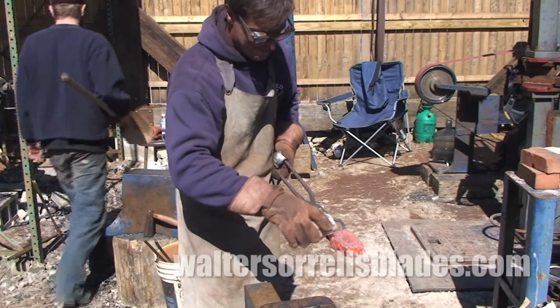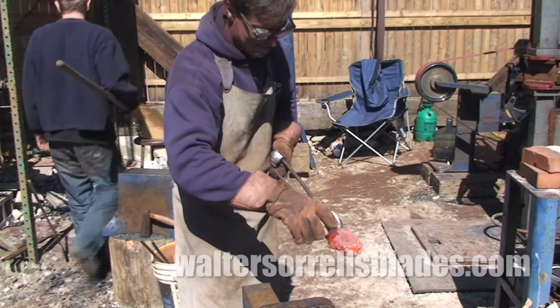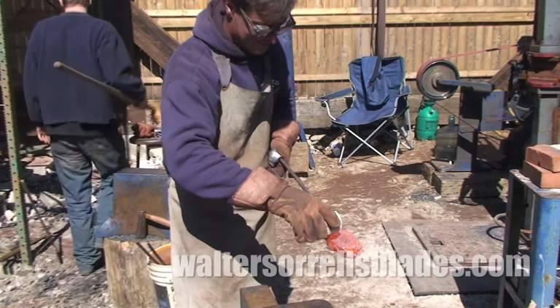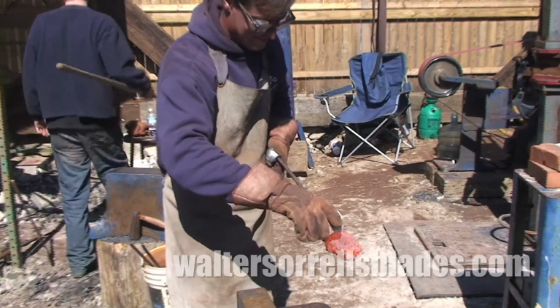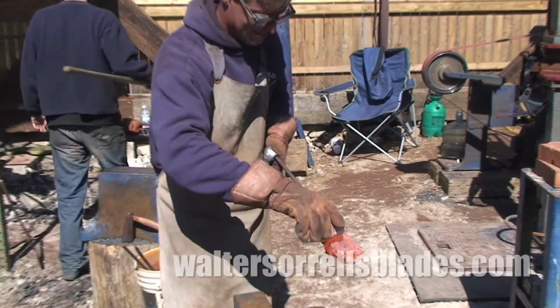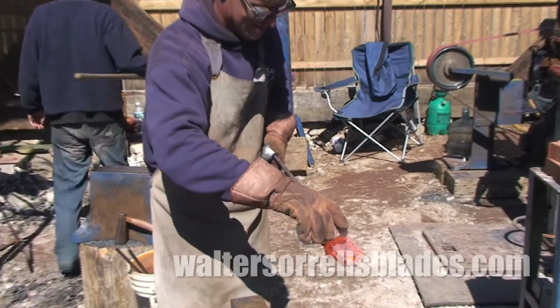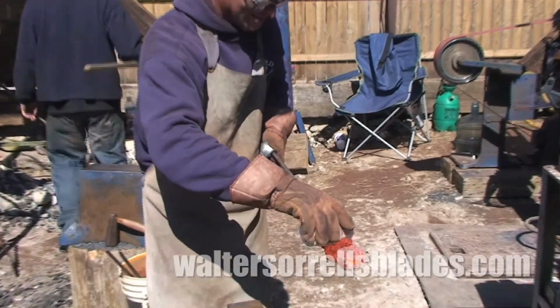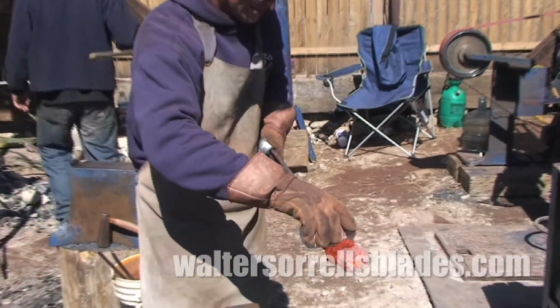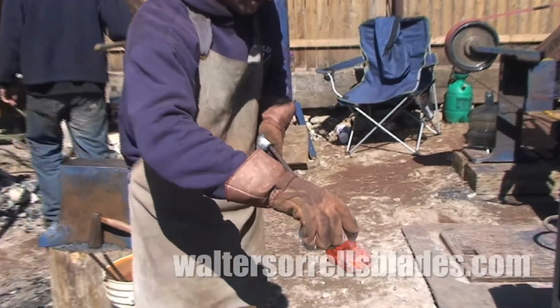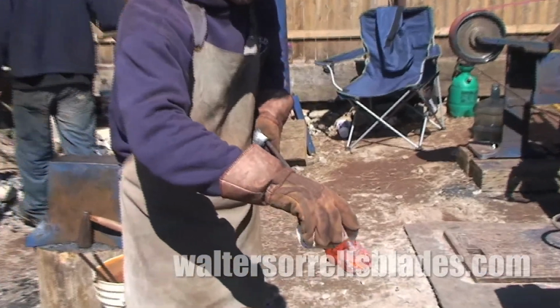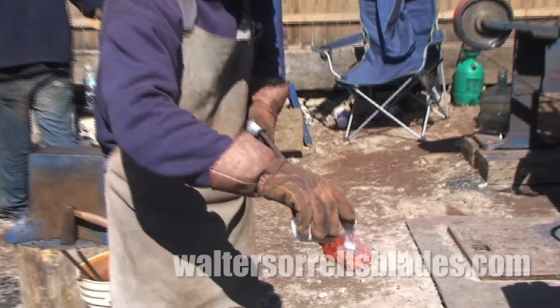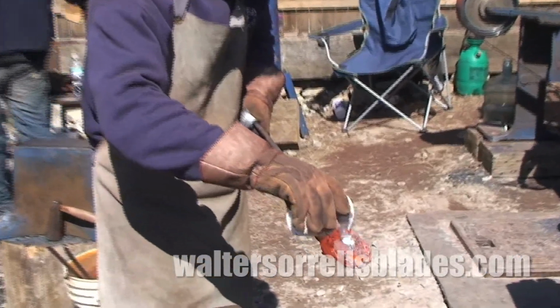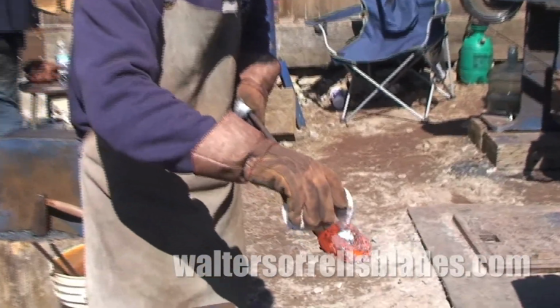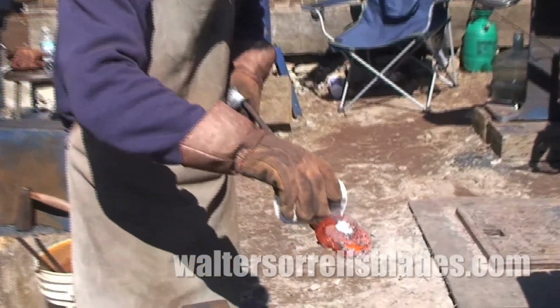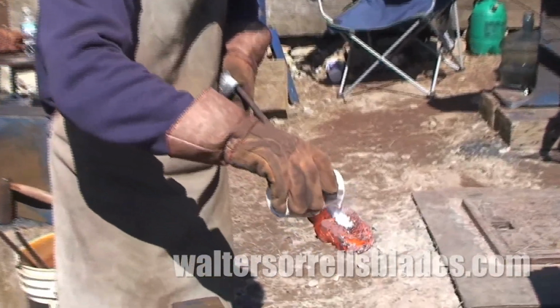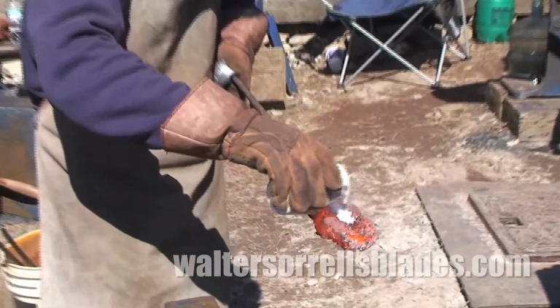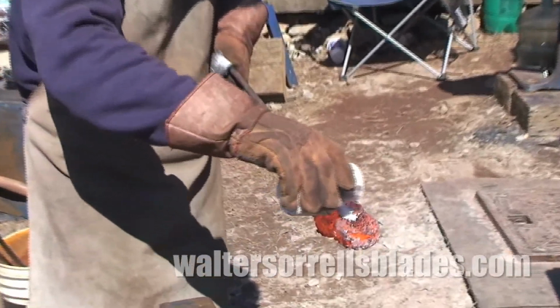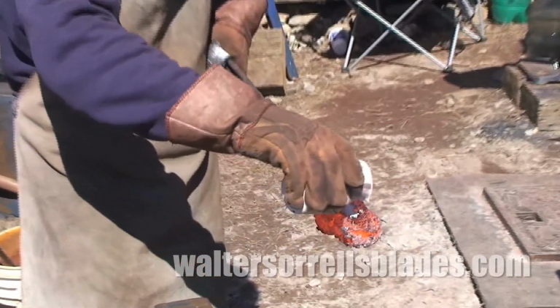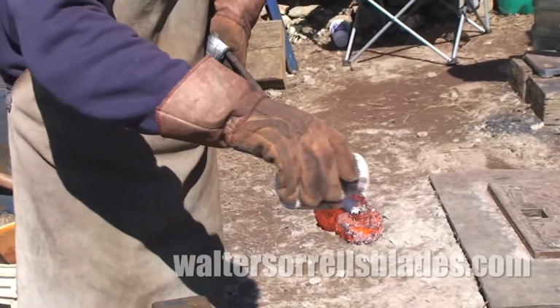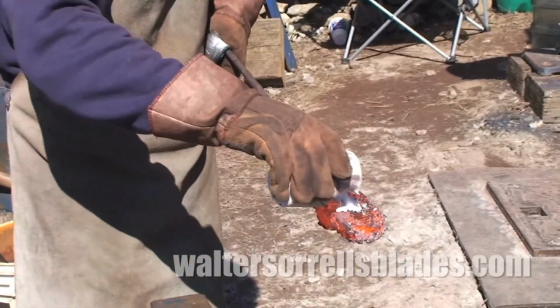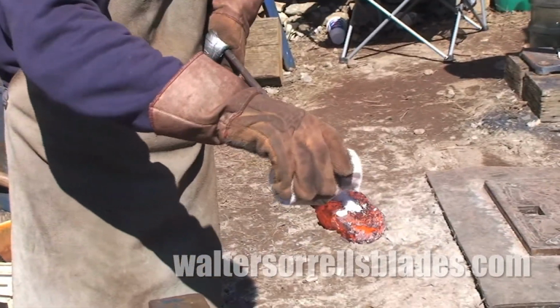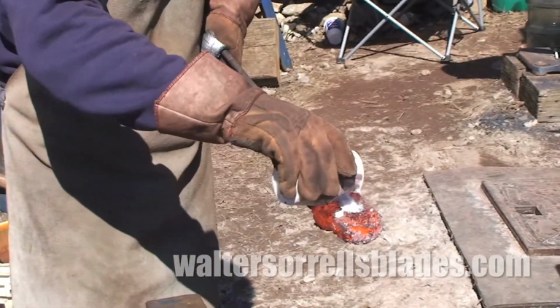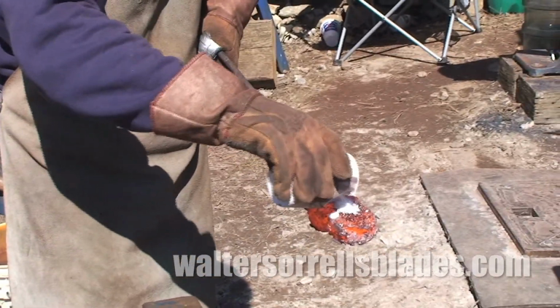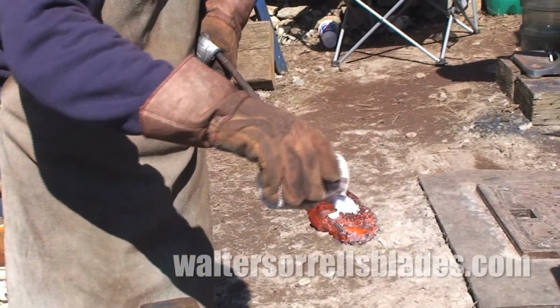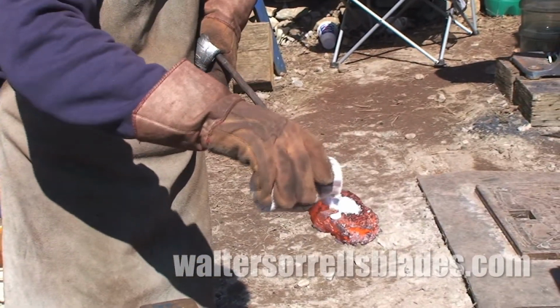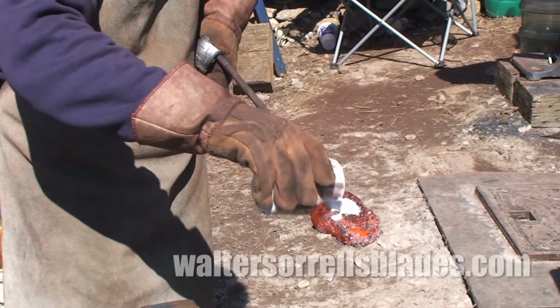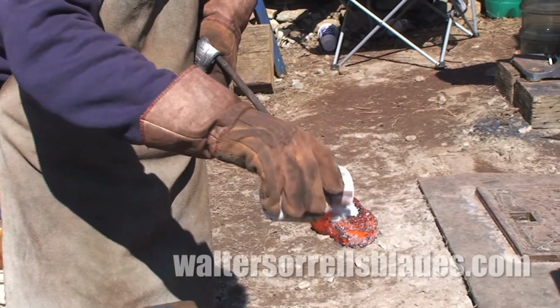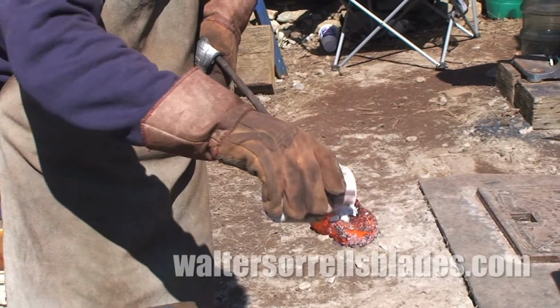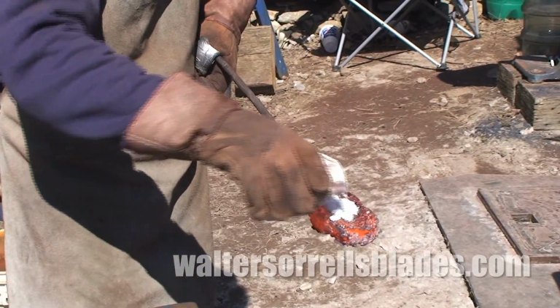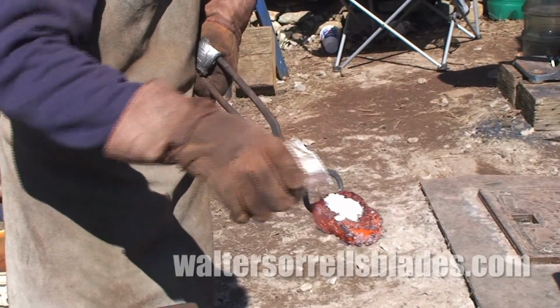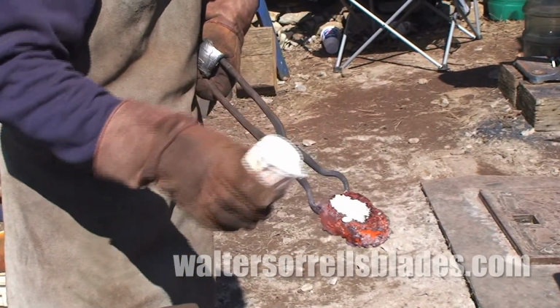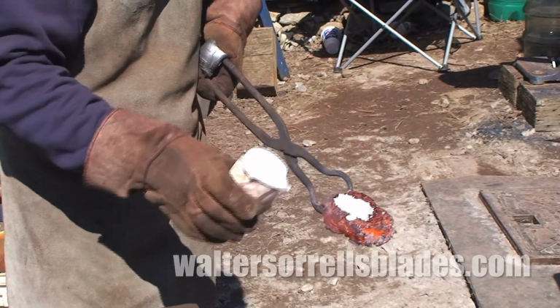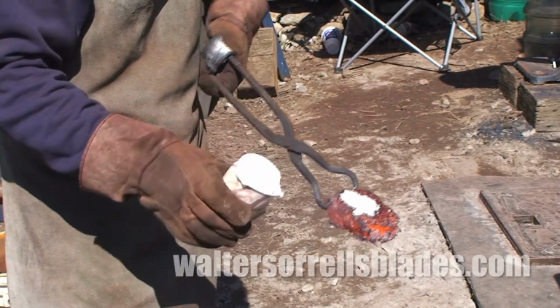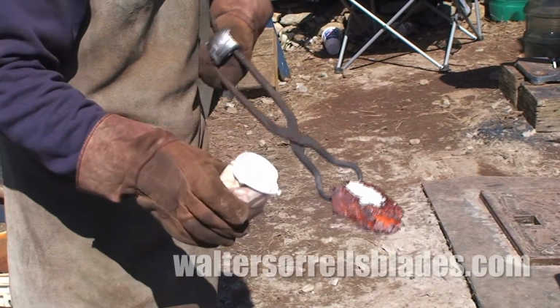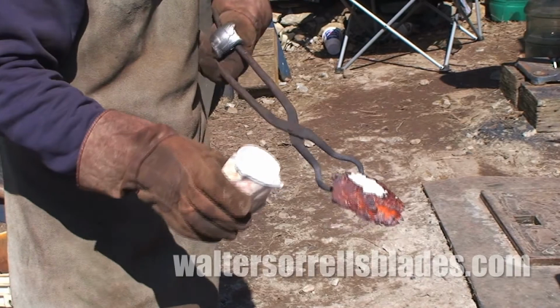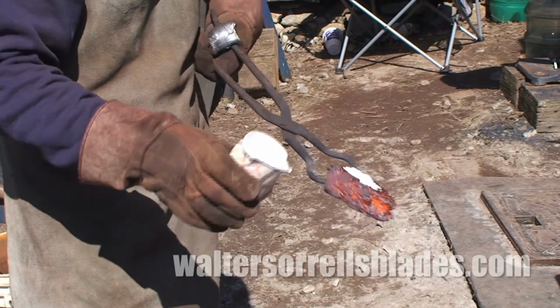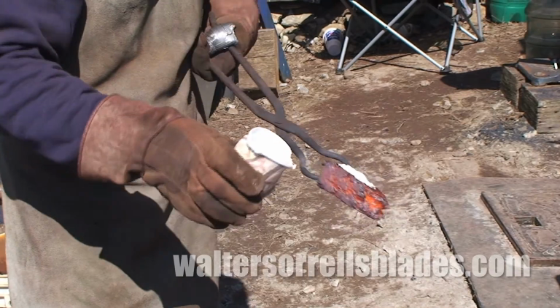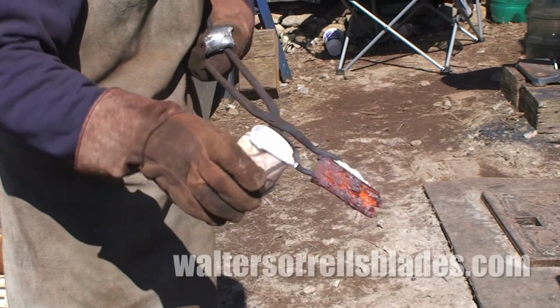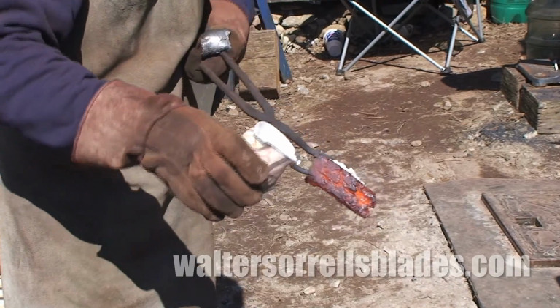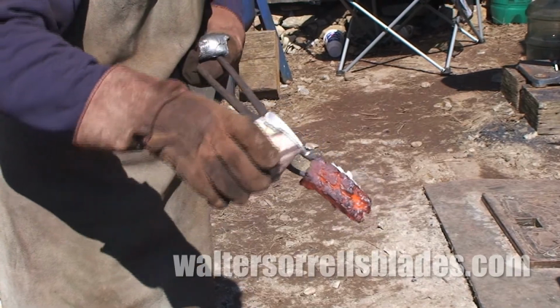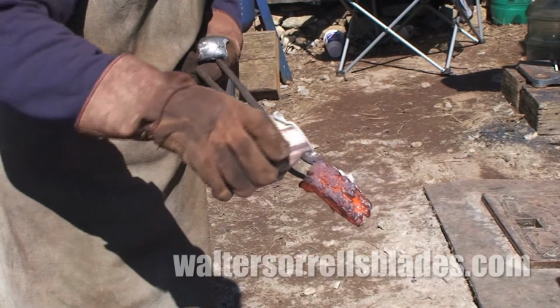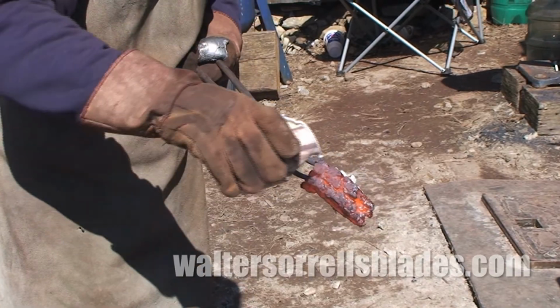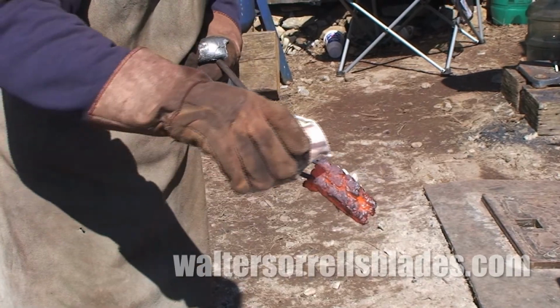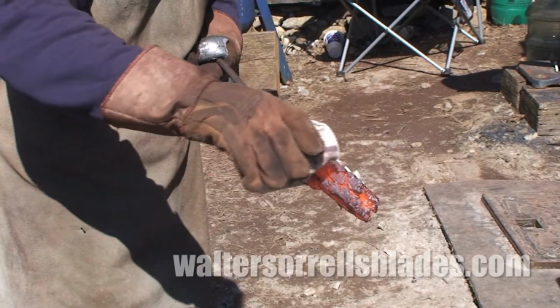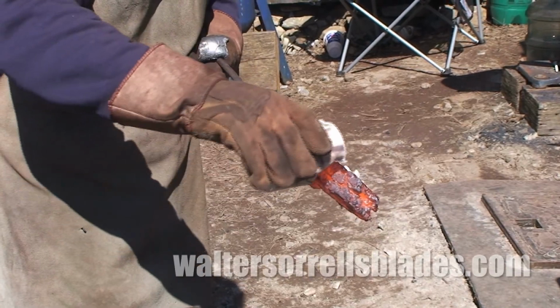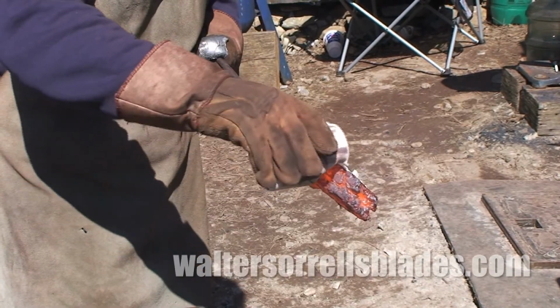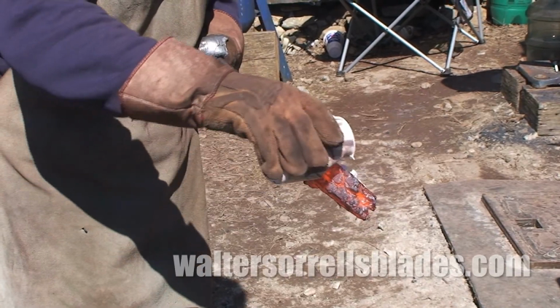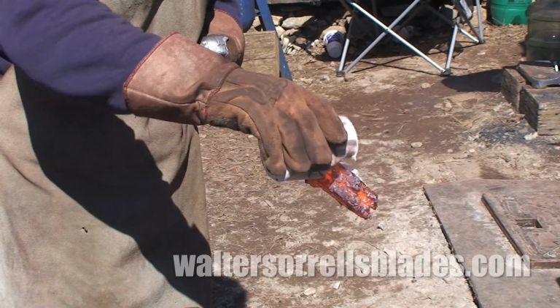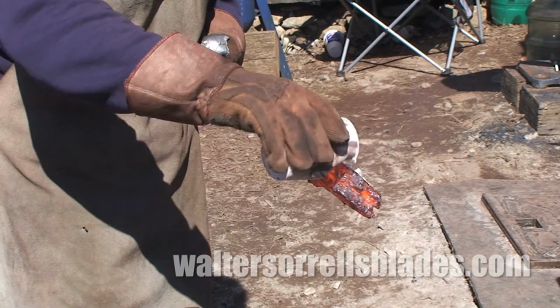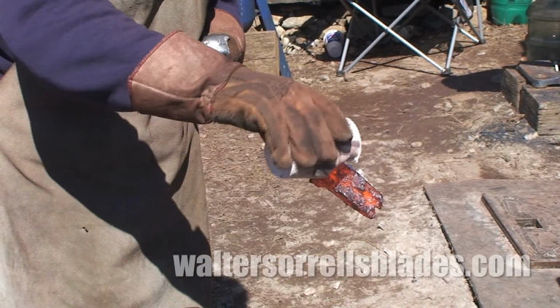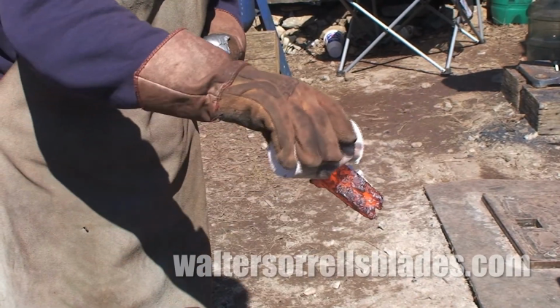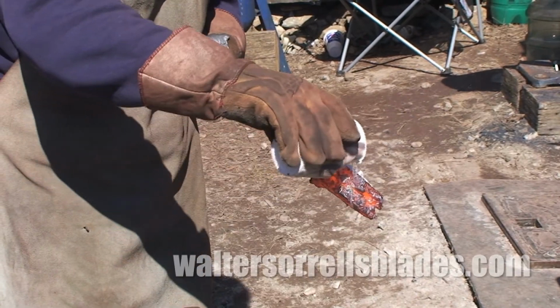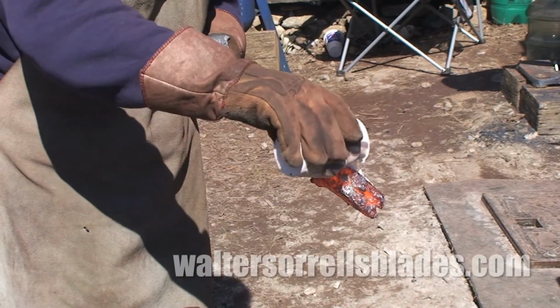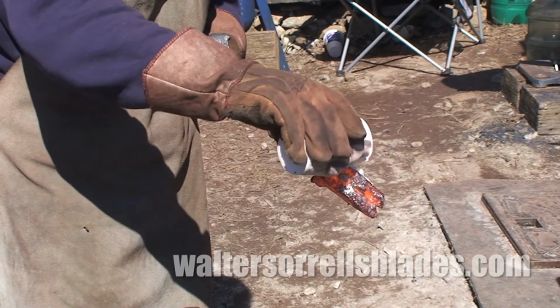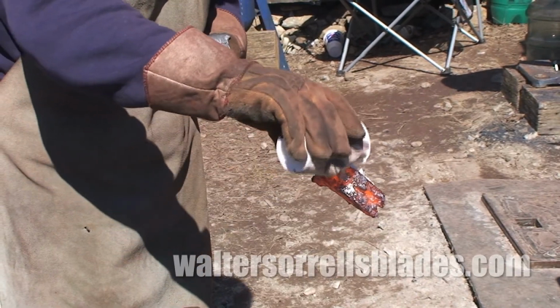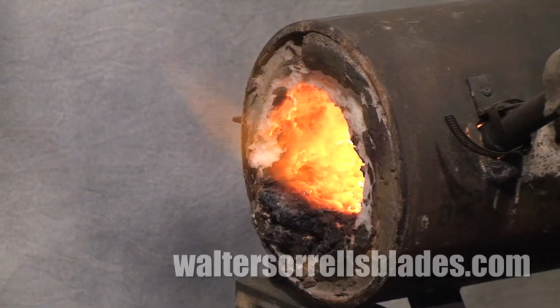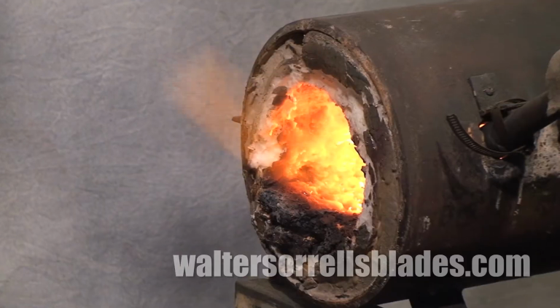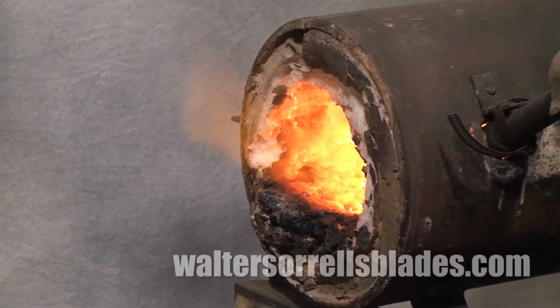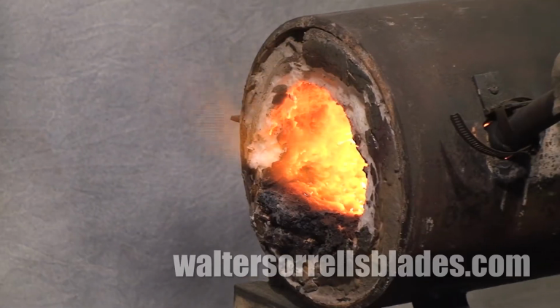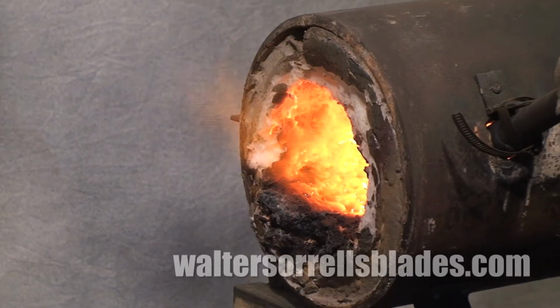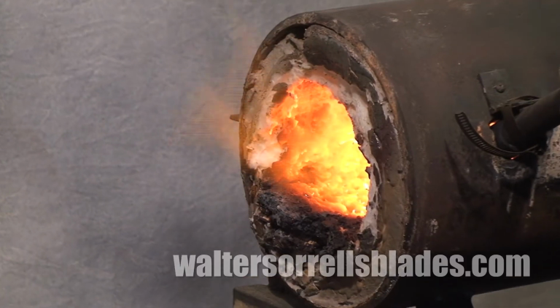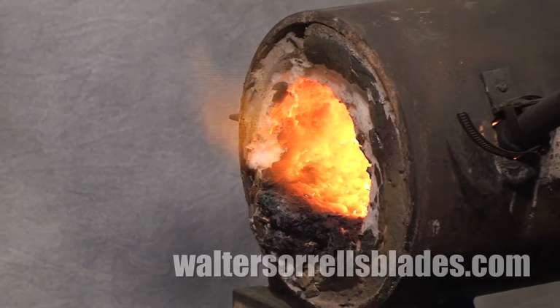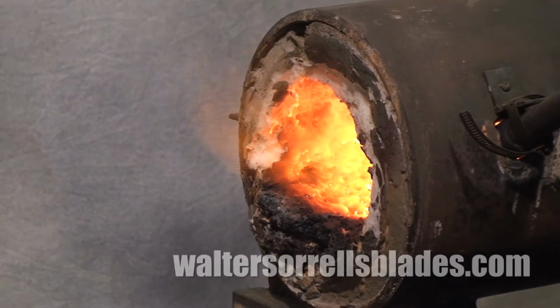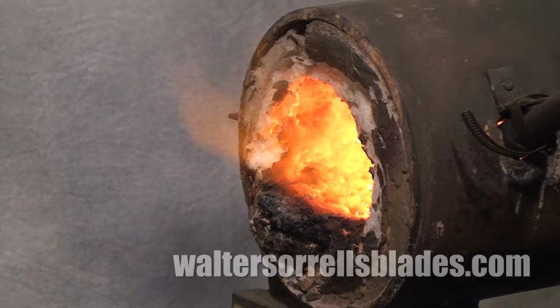The fluxes used for forge welding eat refractory materials alive, so you end up replacing the floors on a regular basis.